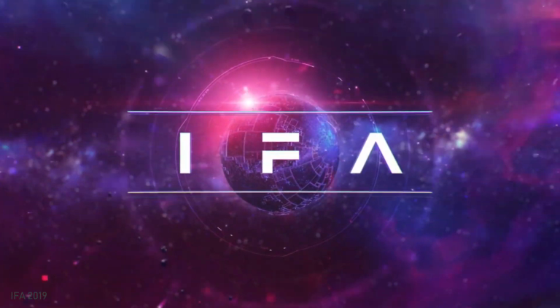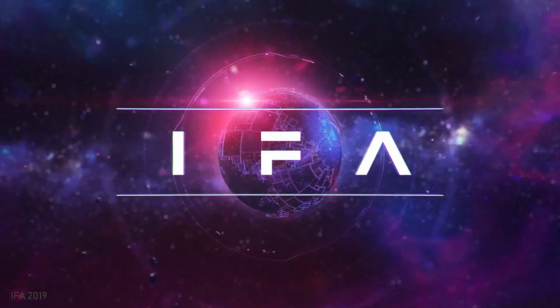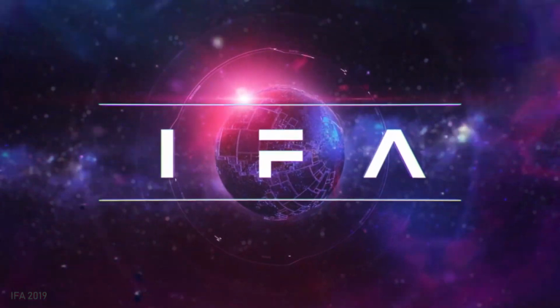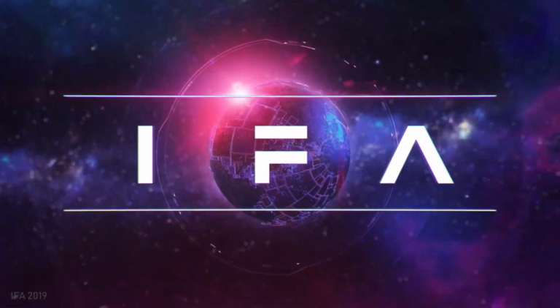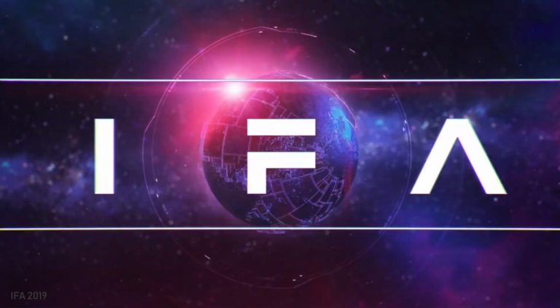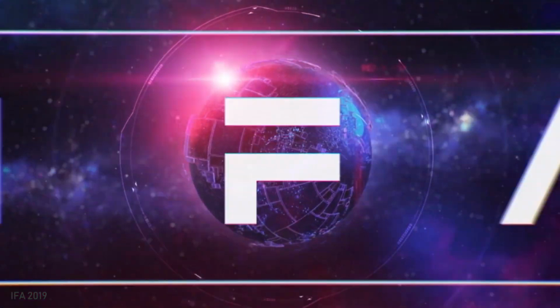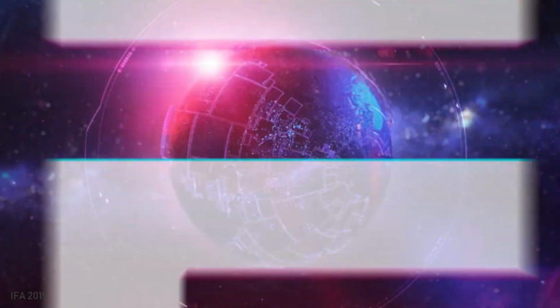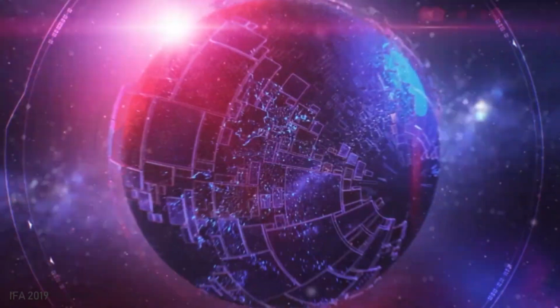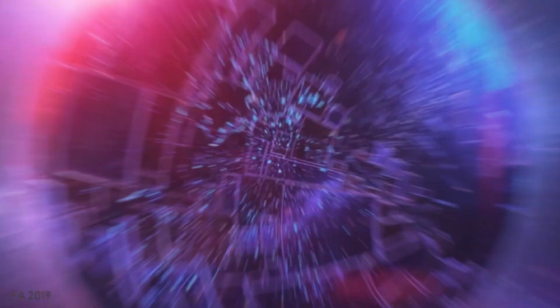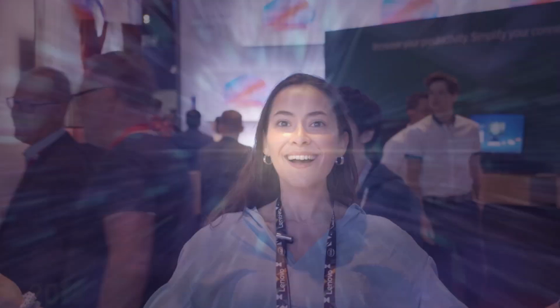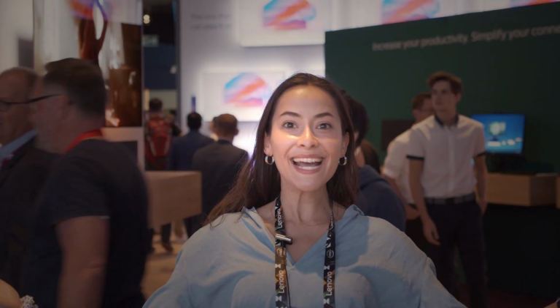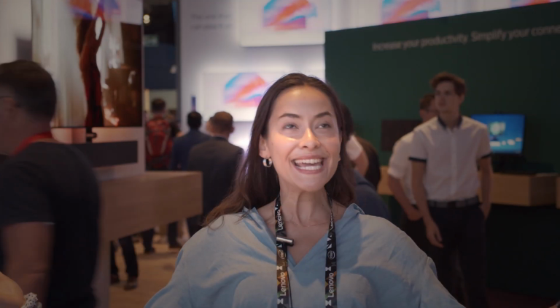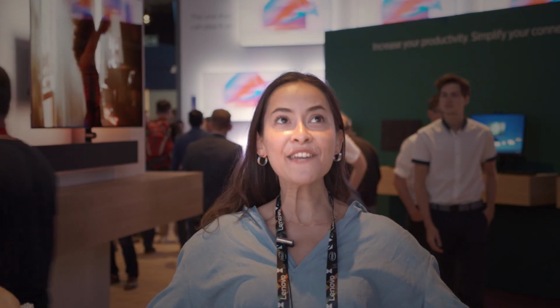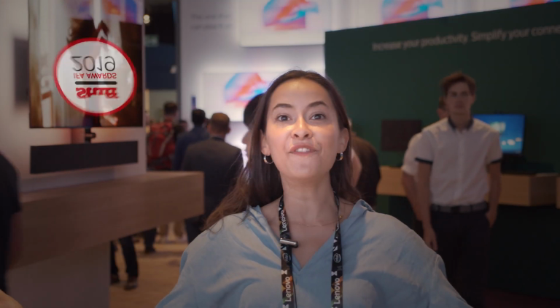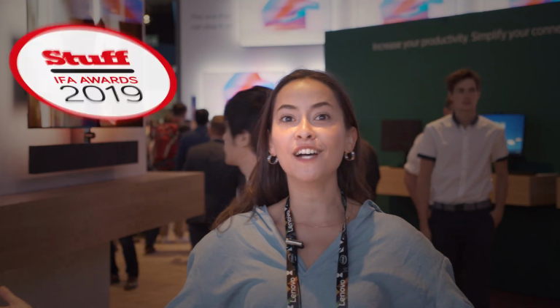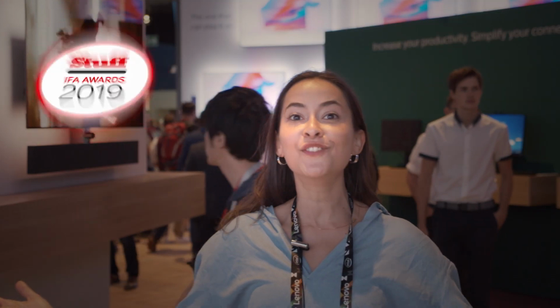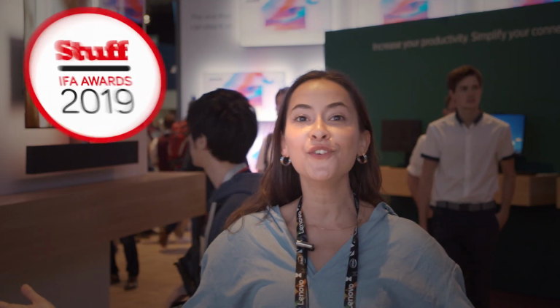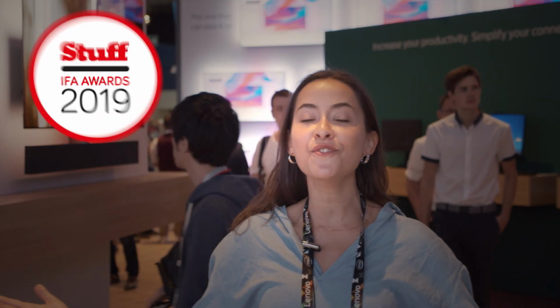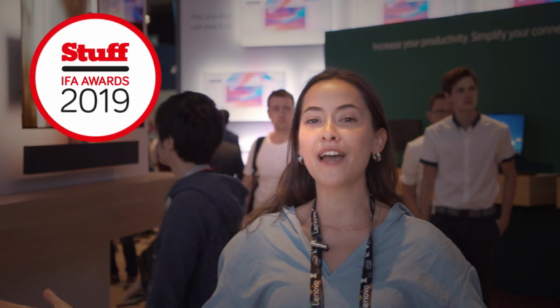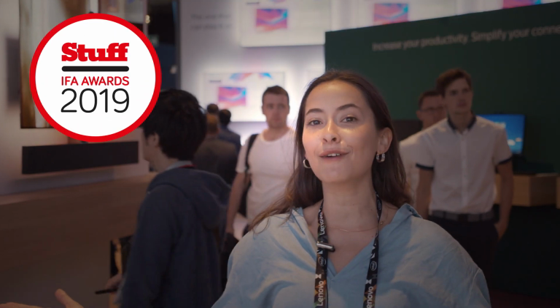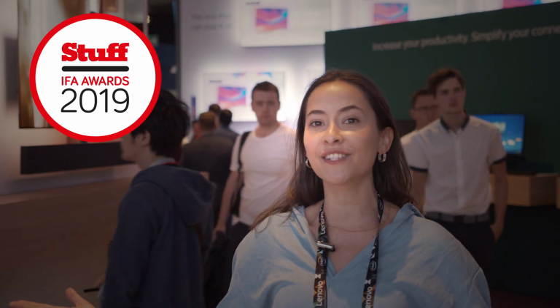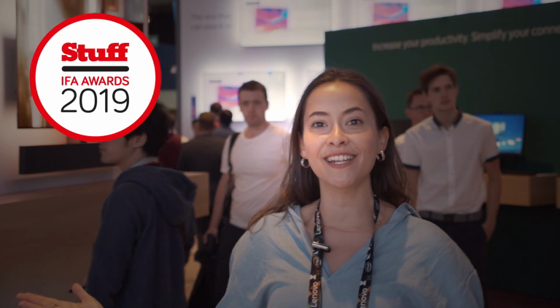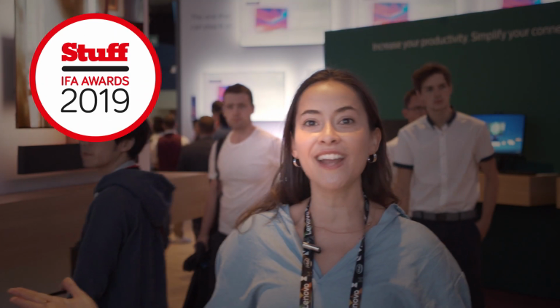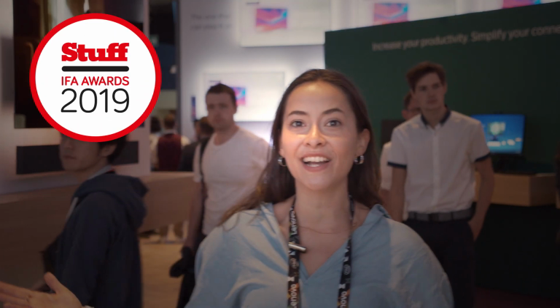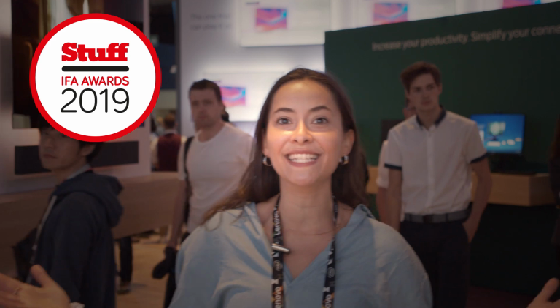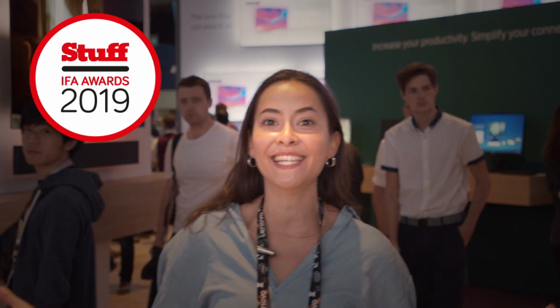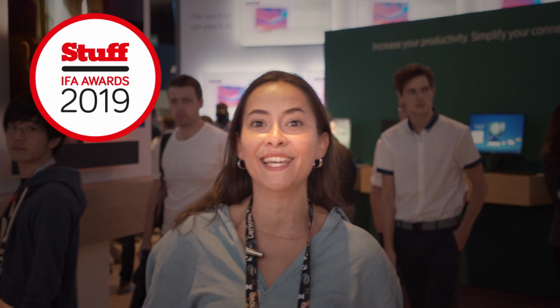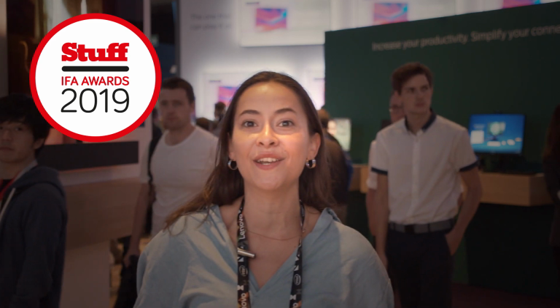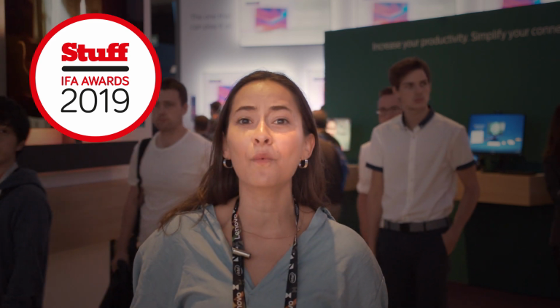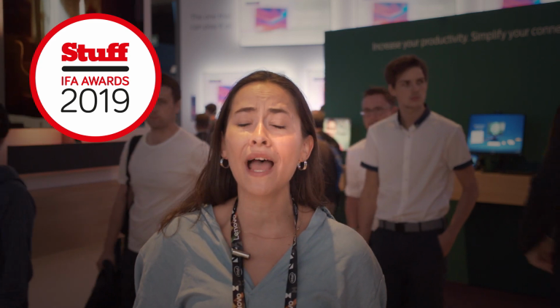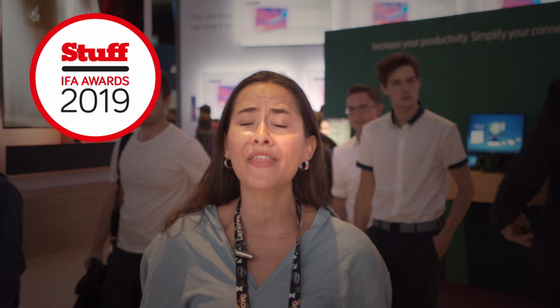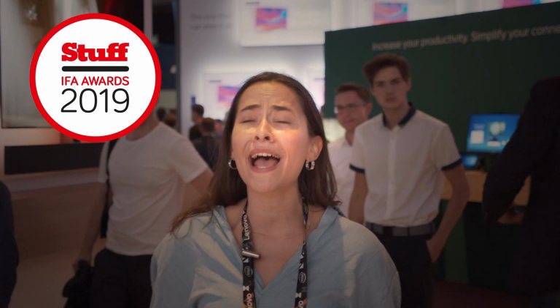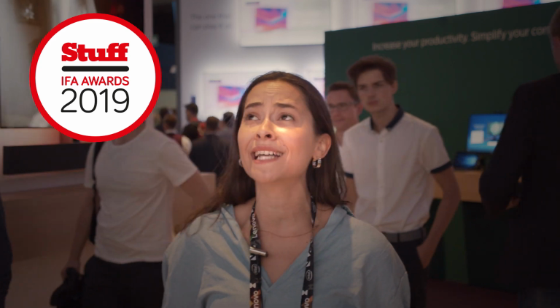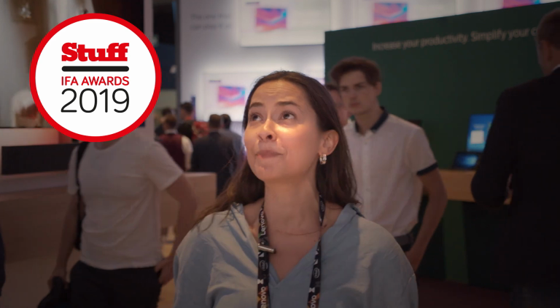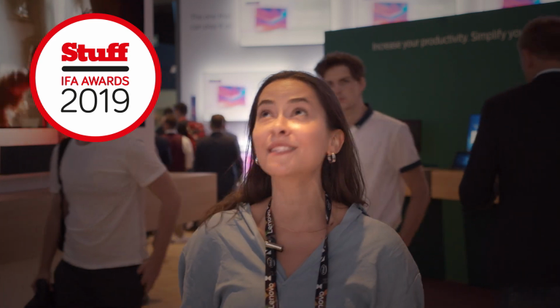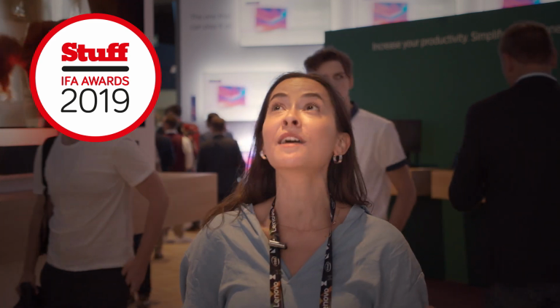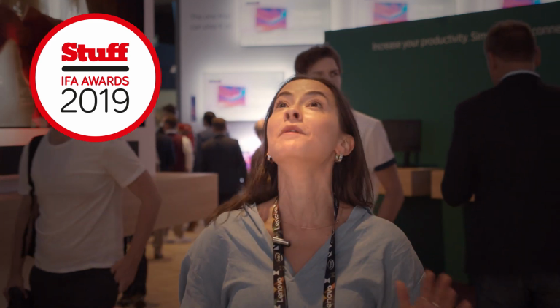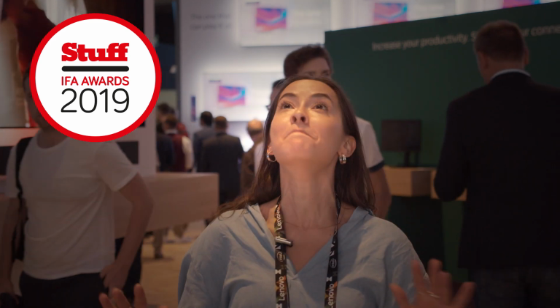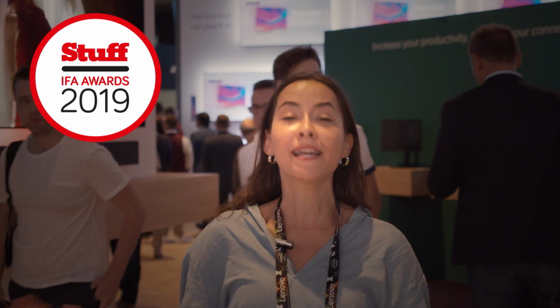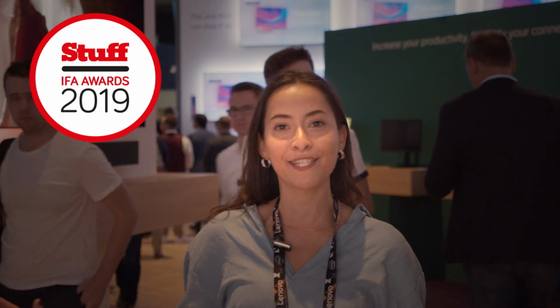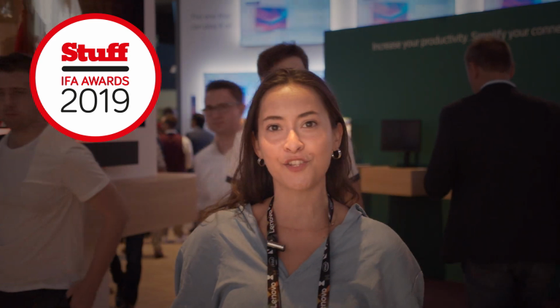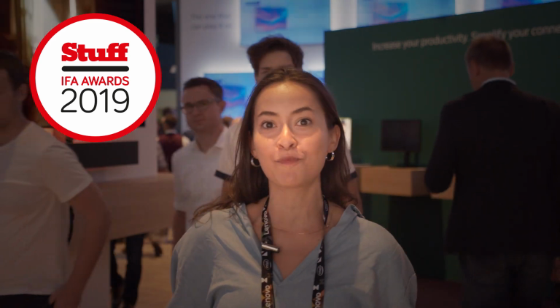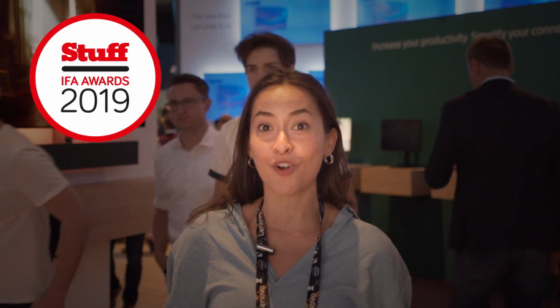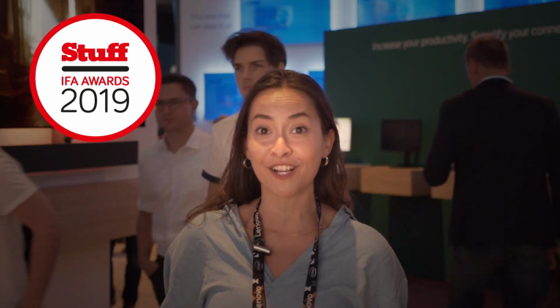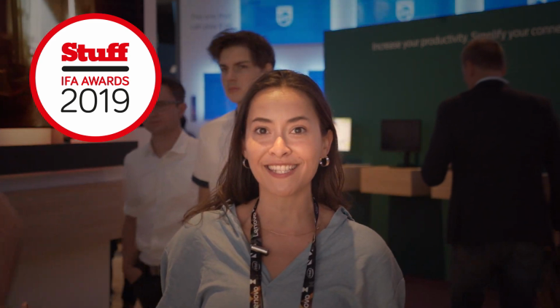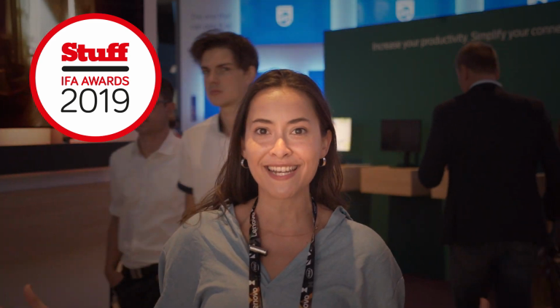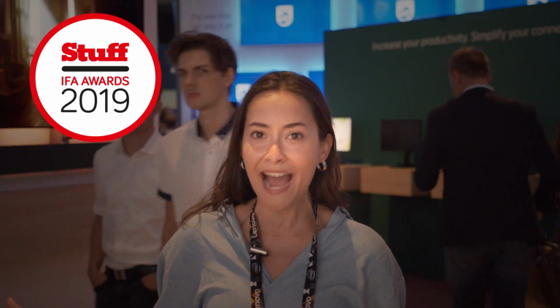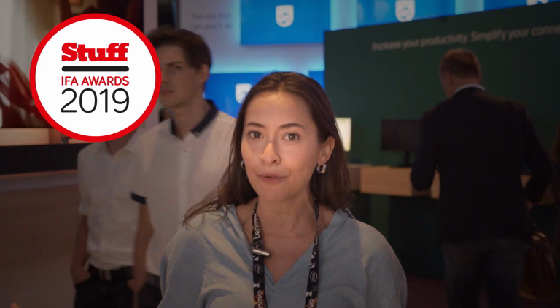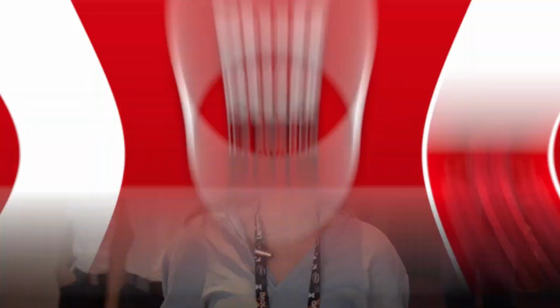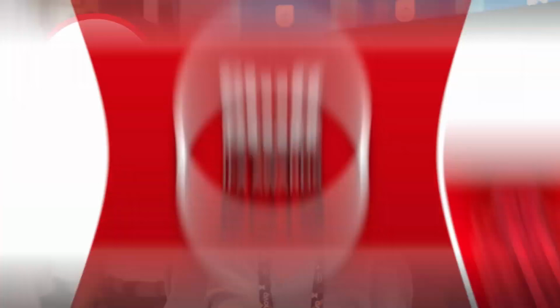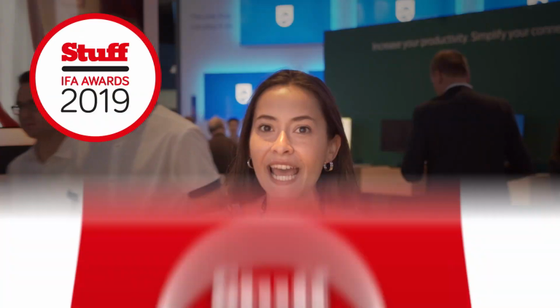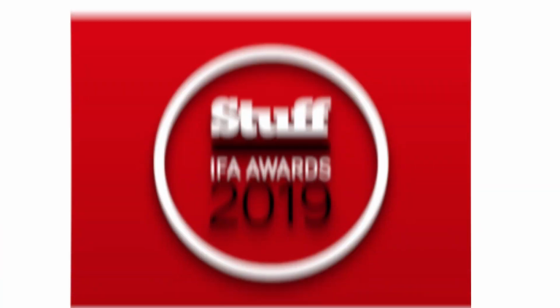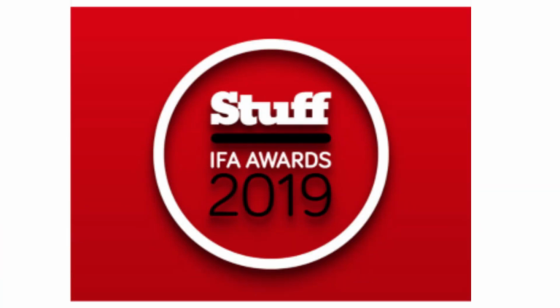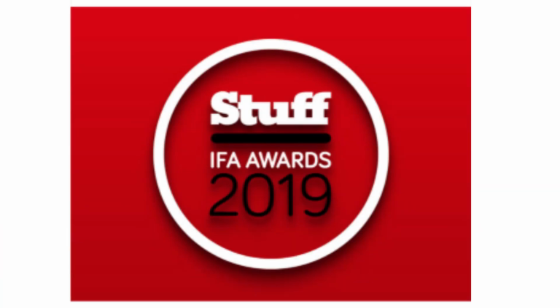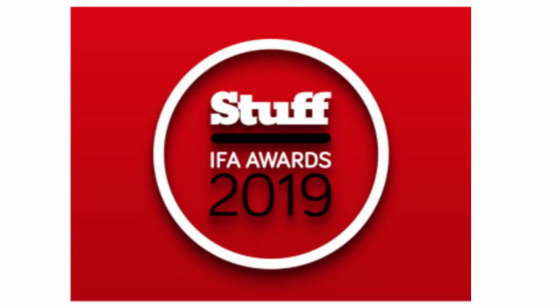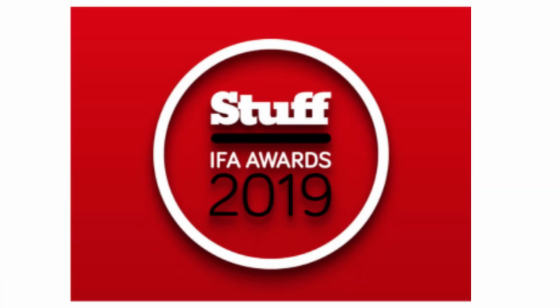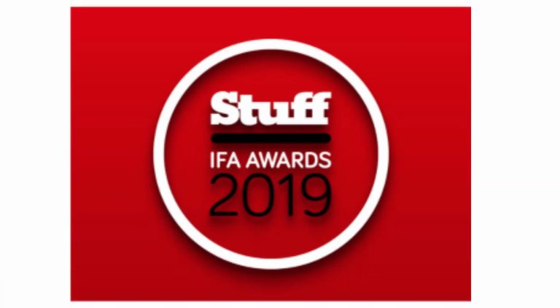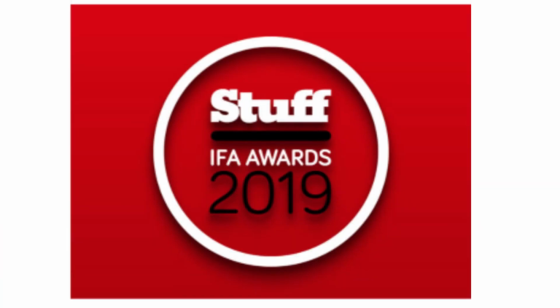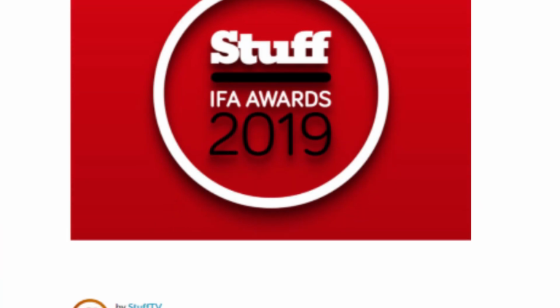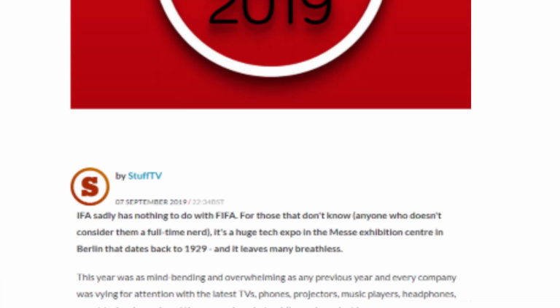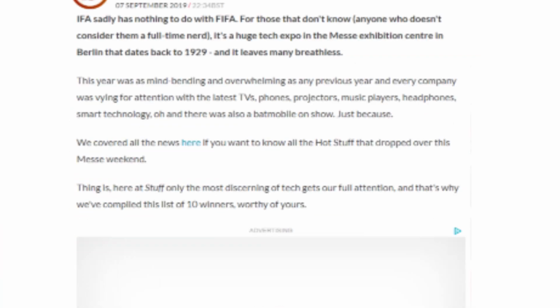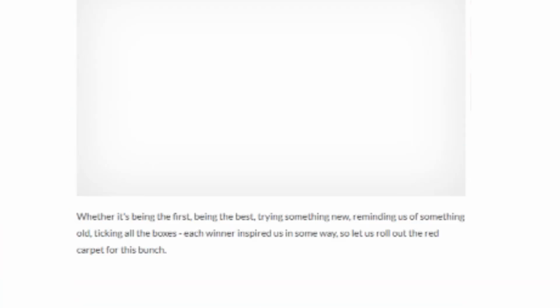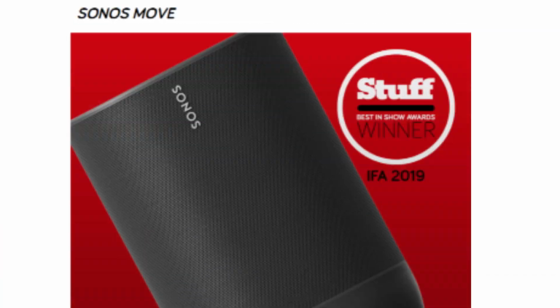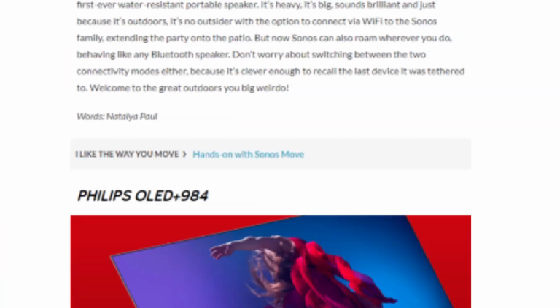Here we are at IFA 2019 where there have been some amazing new products announced. Here are our staff's top 10.